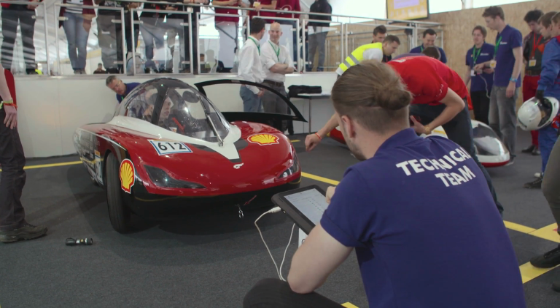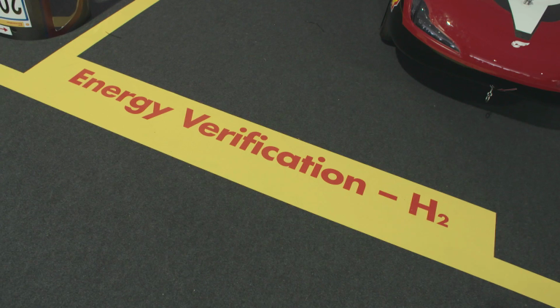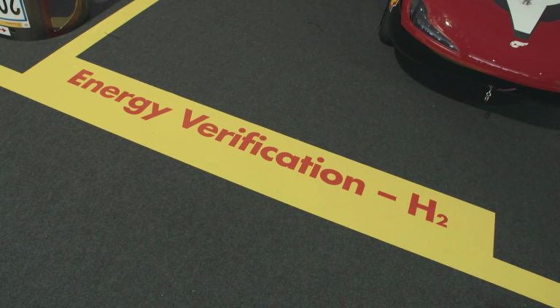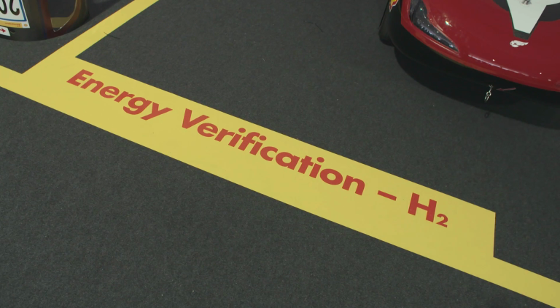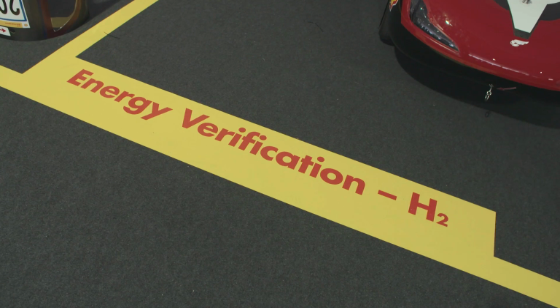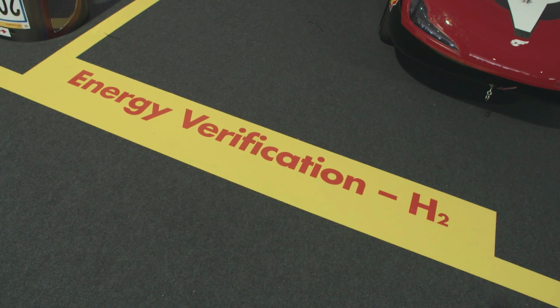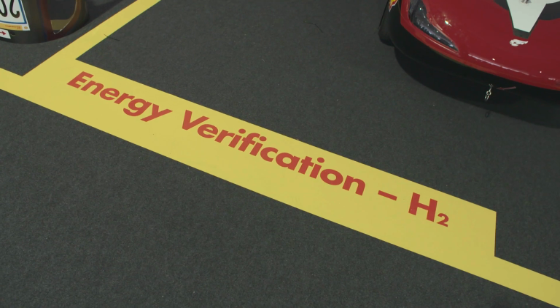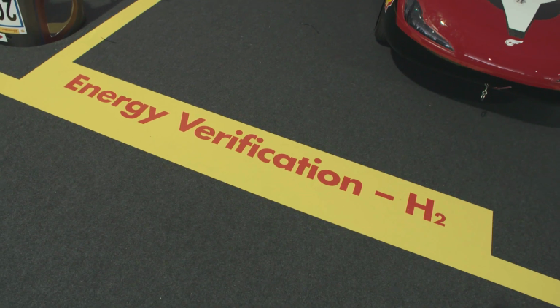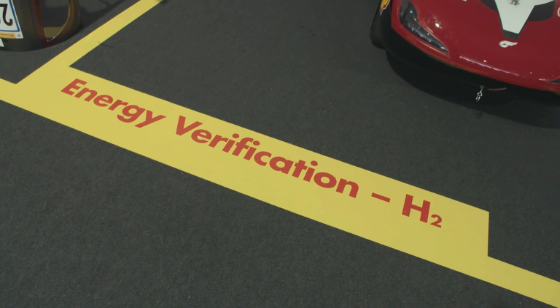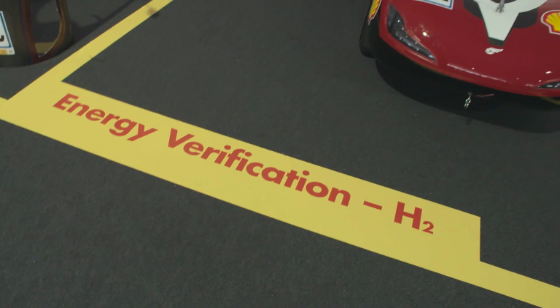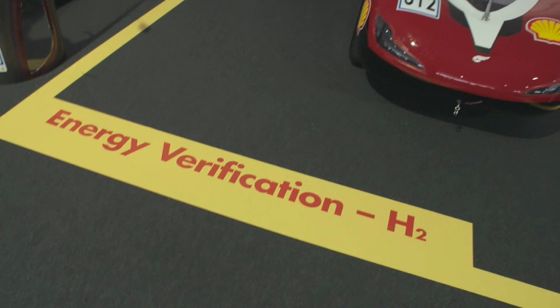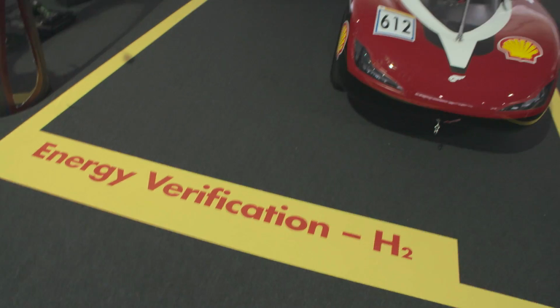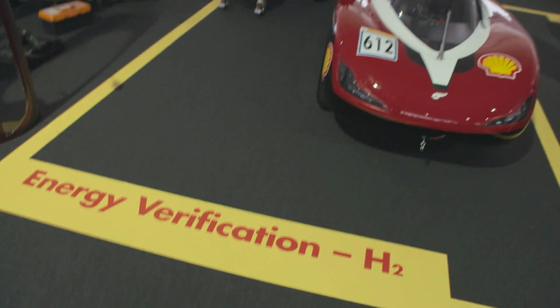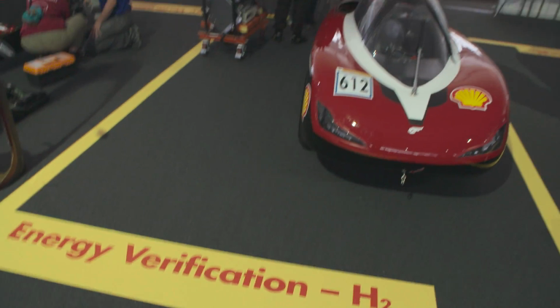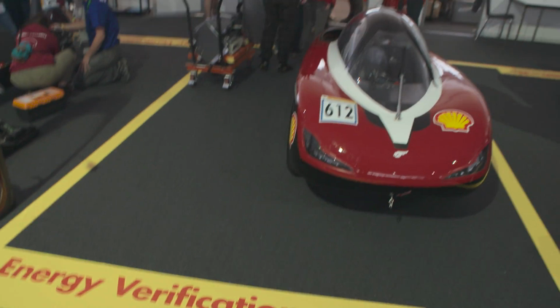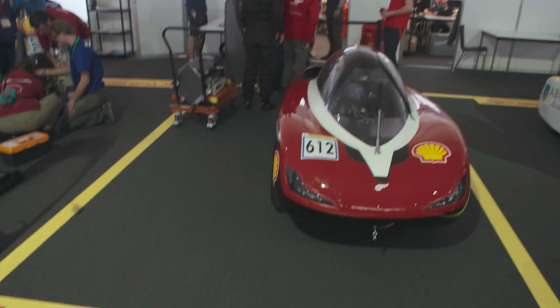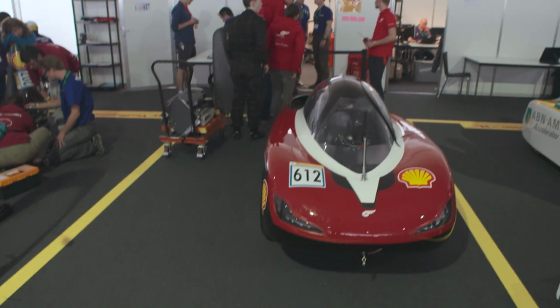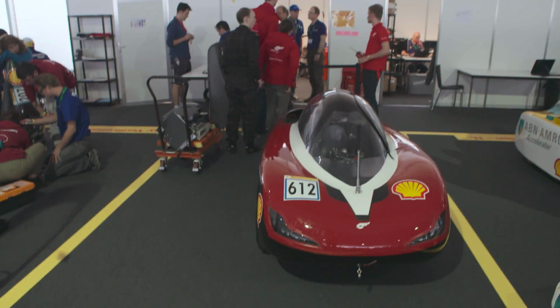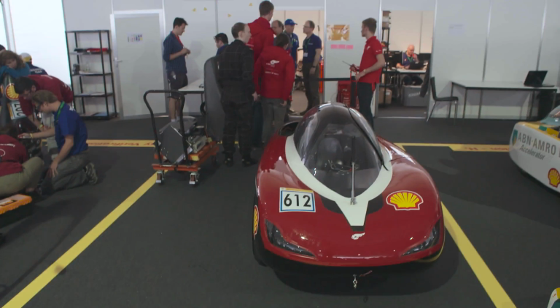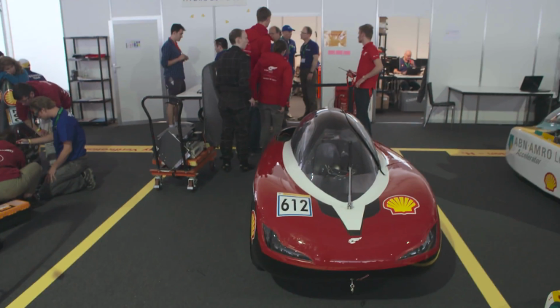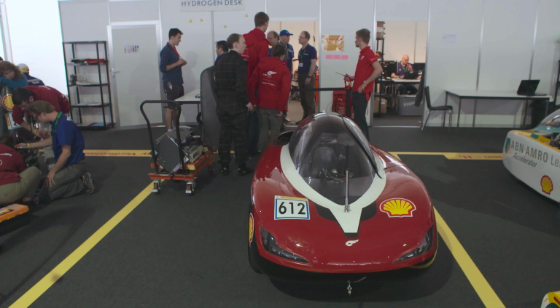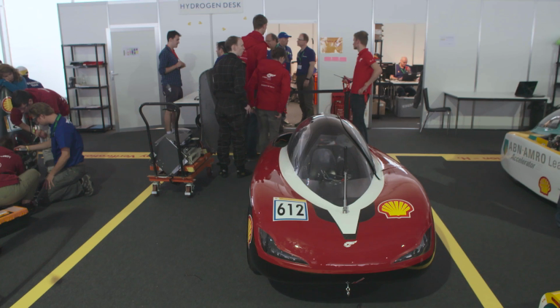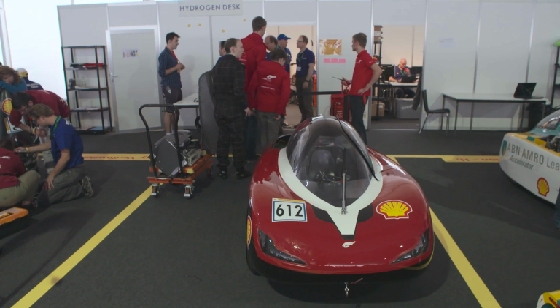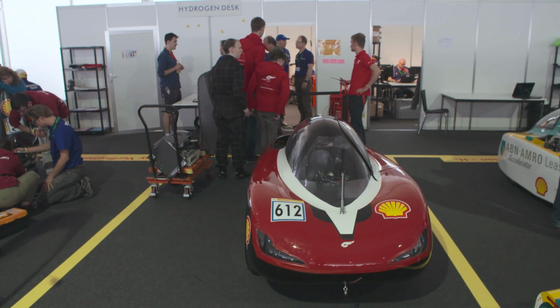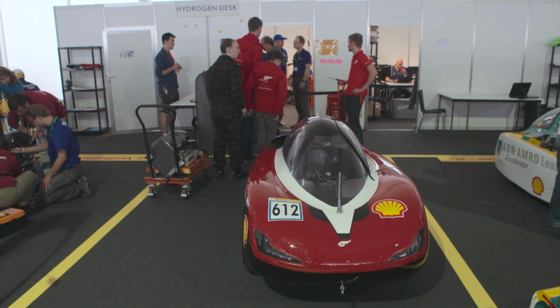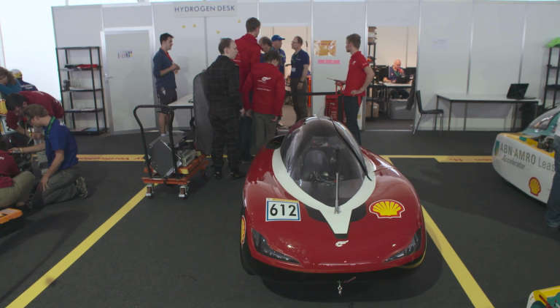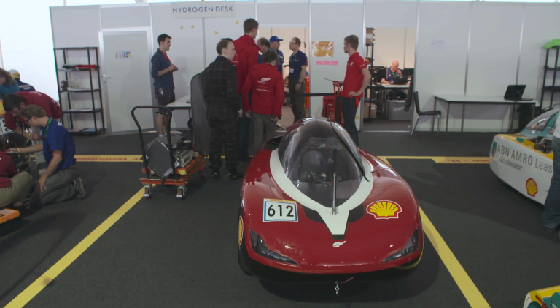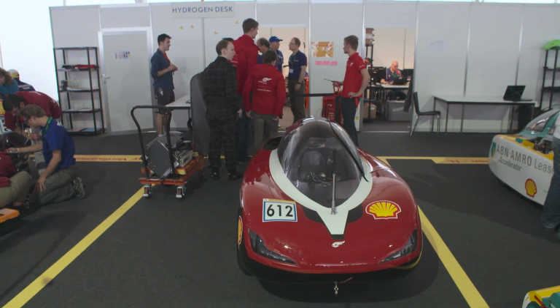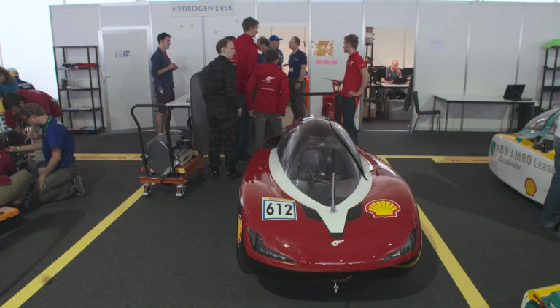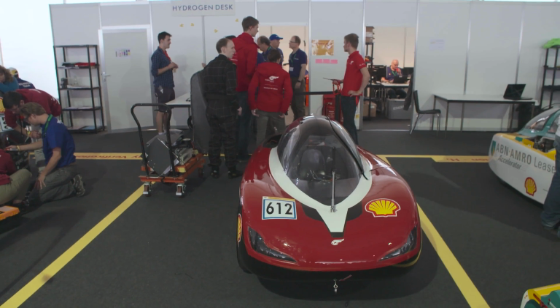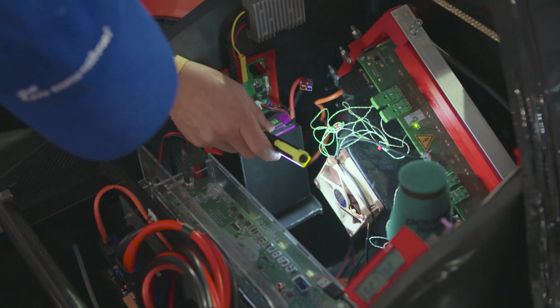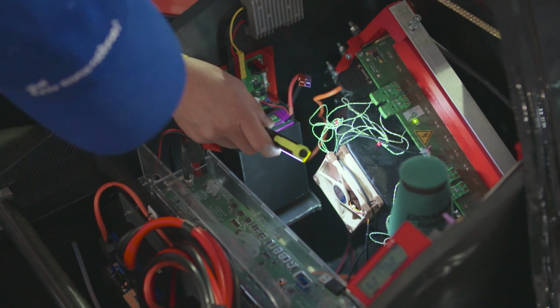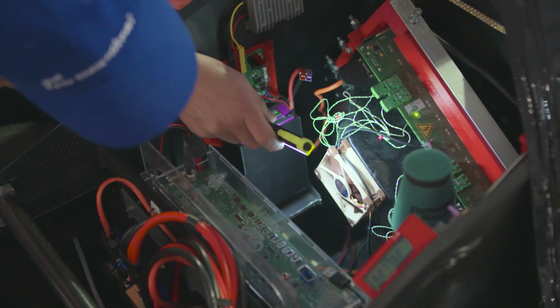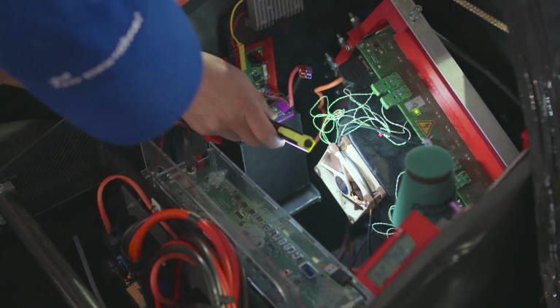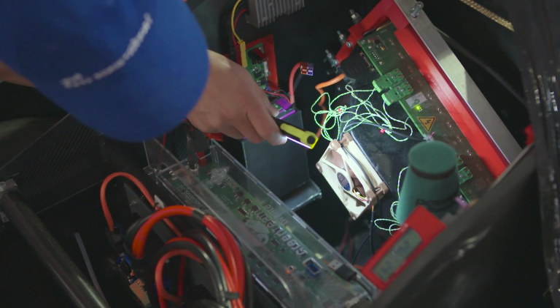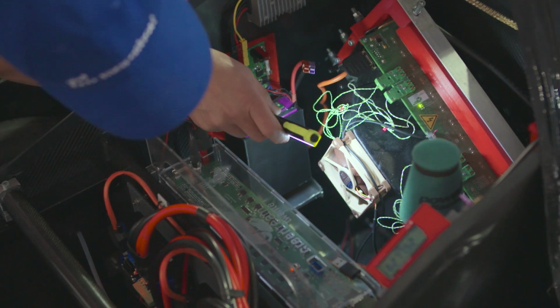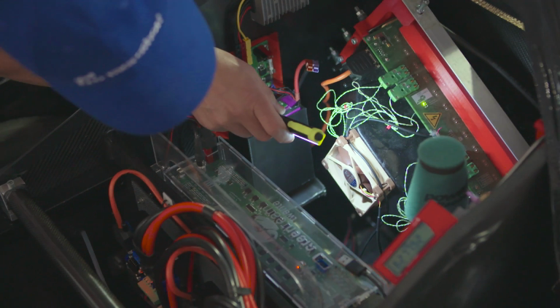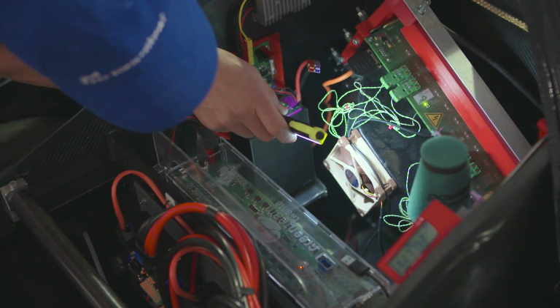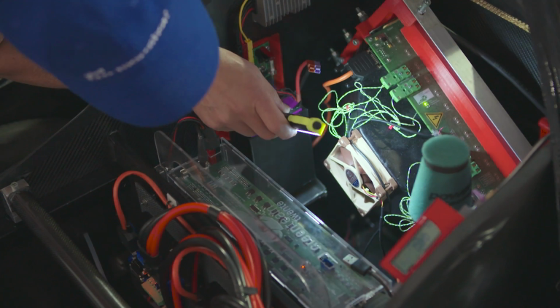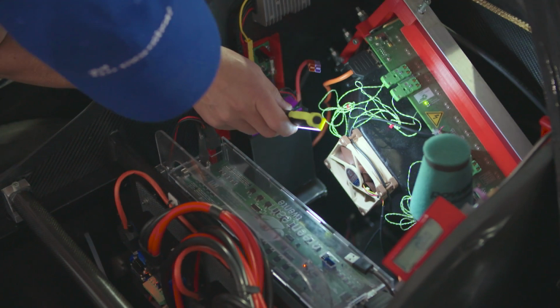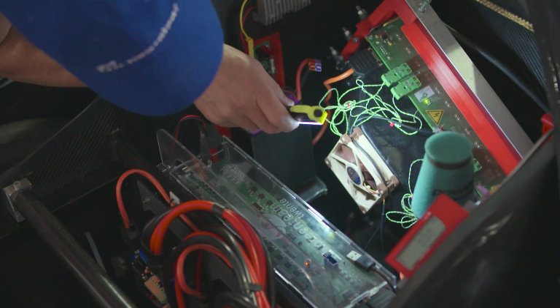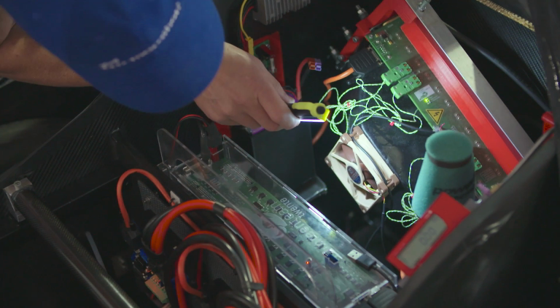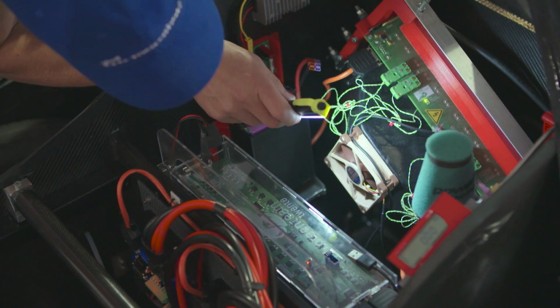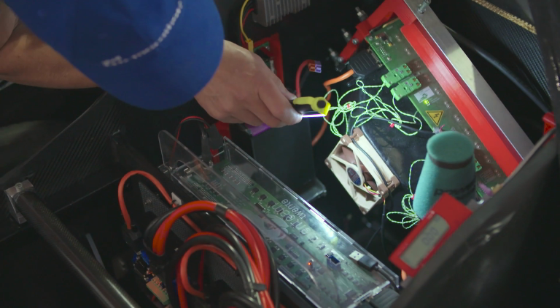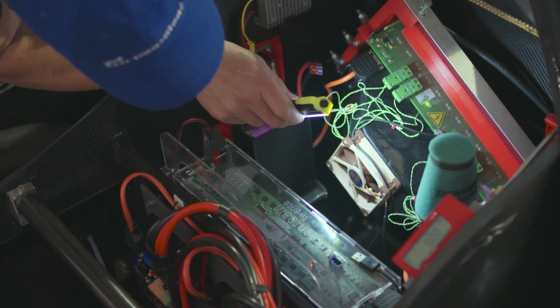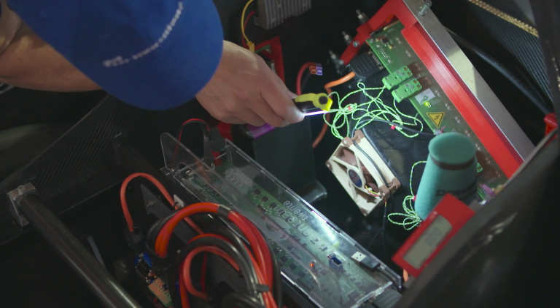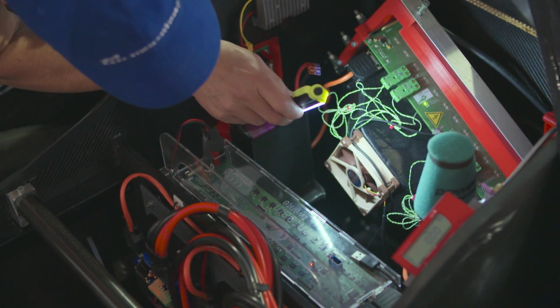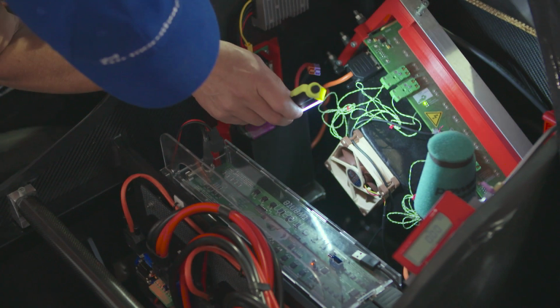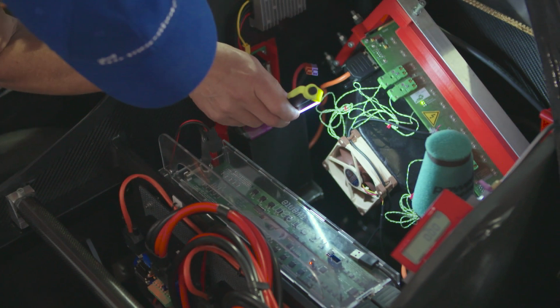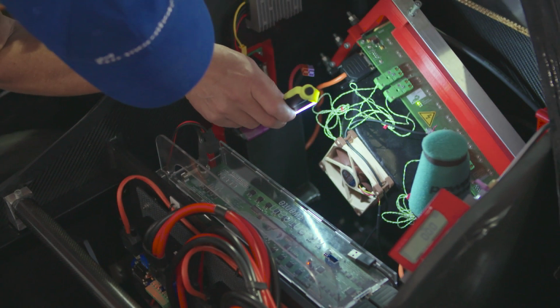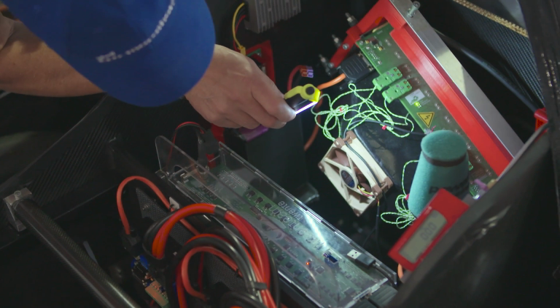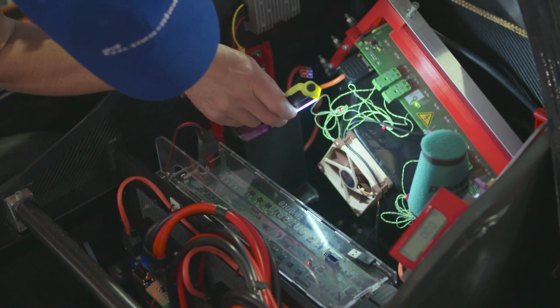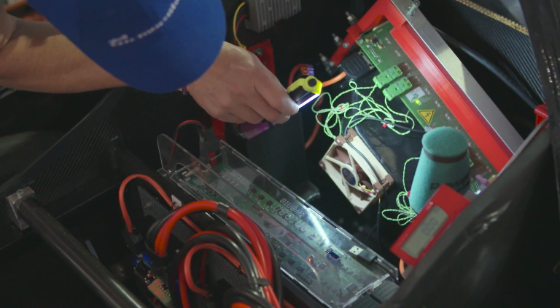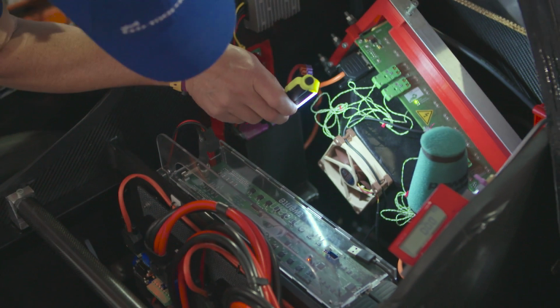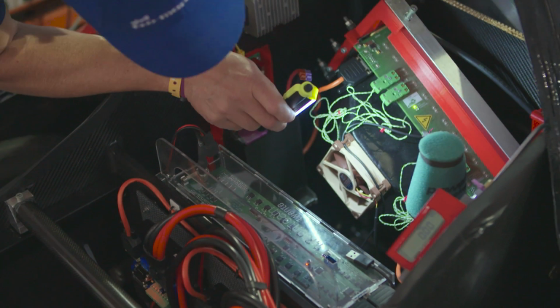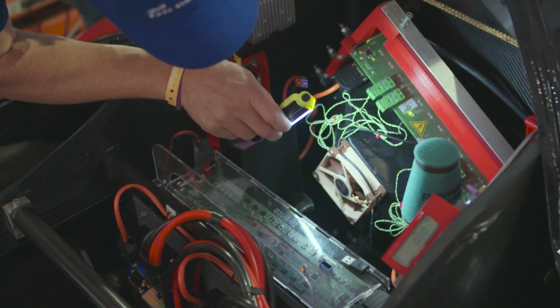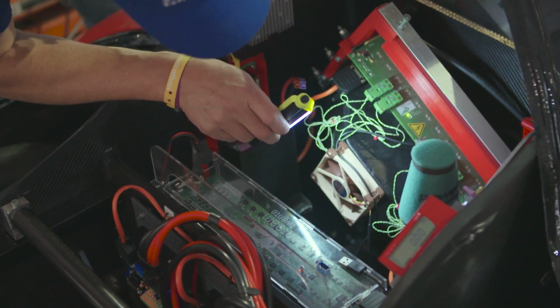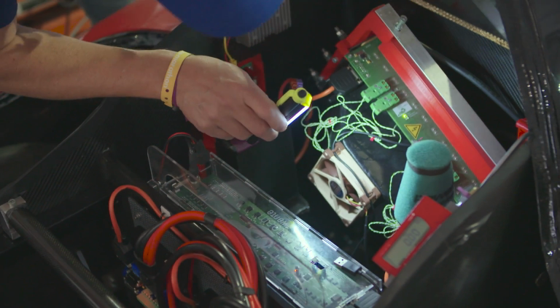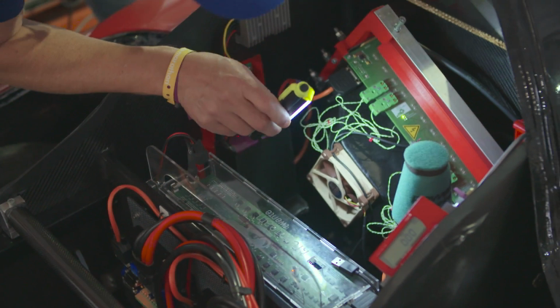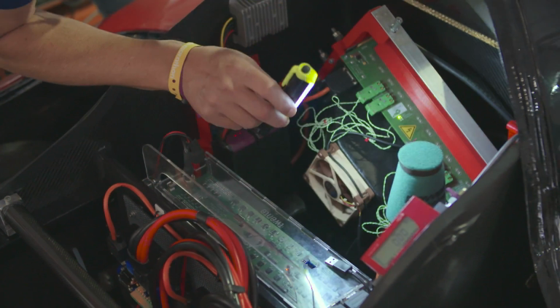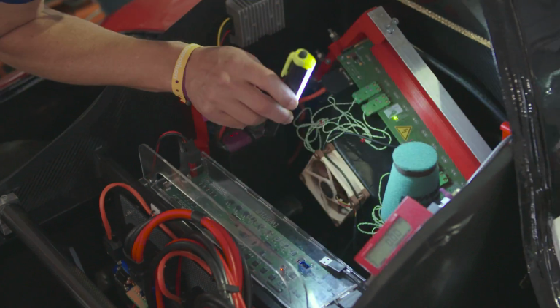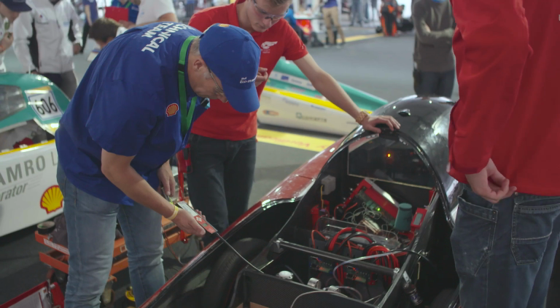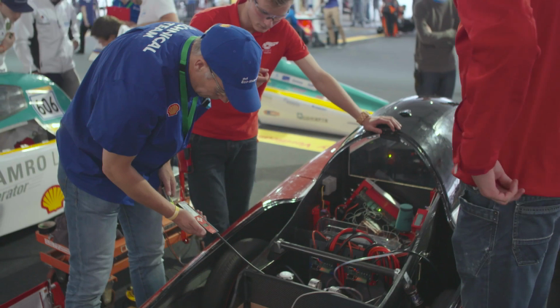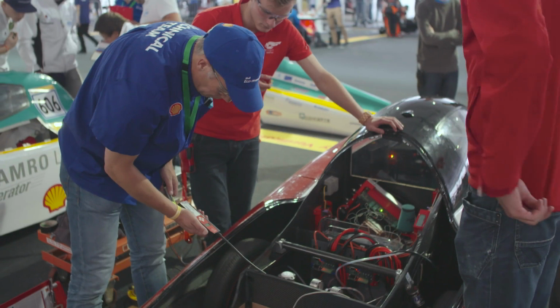Inspection 9: hydrogen test. In order to complete this inspection we need to fully run our hydrogen system.